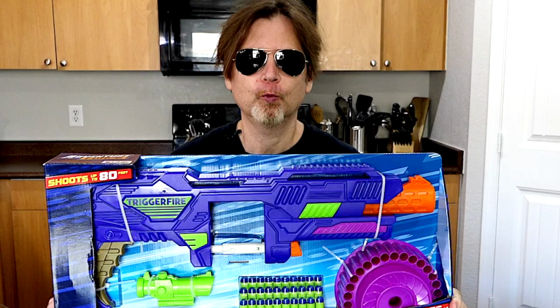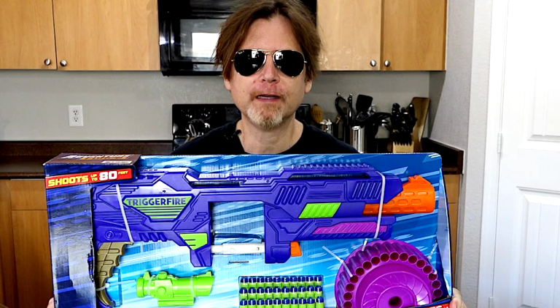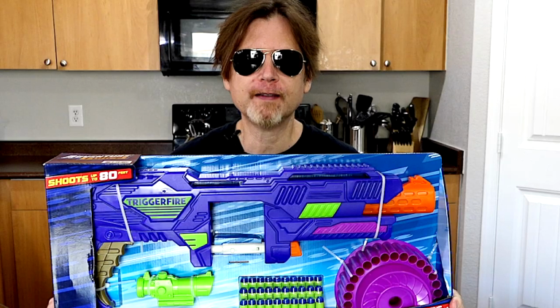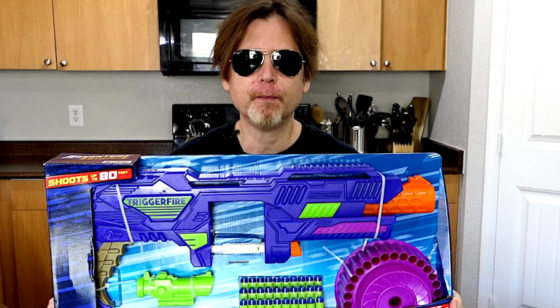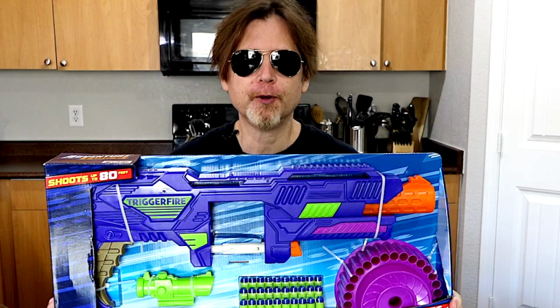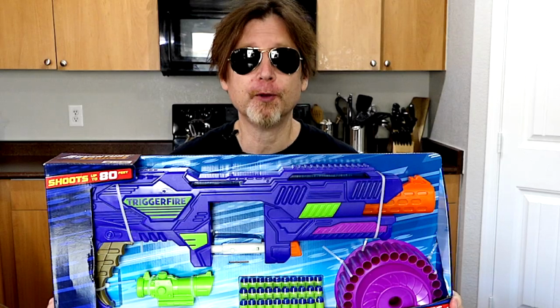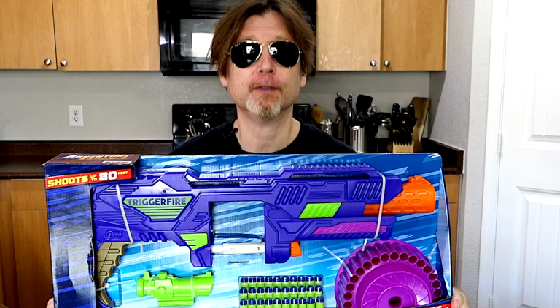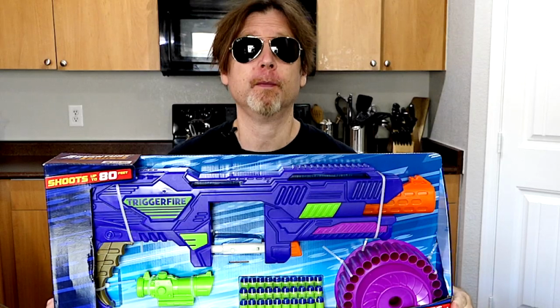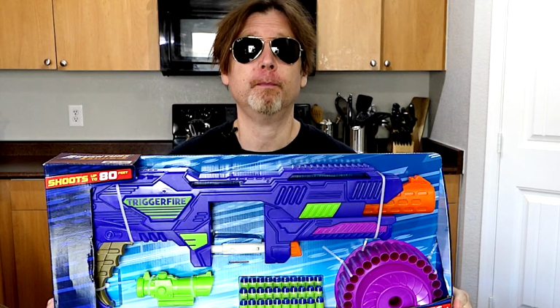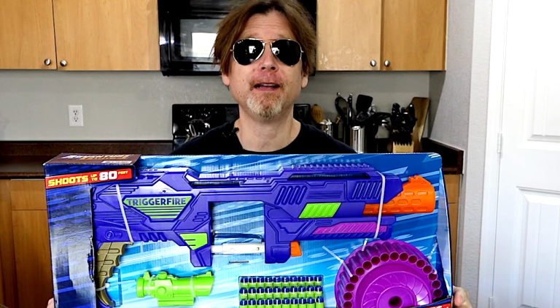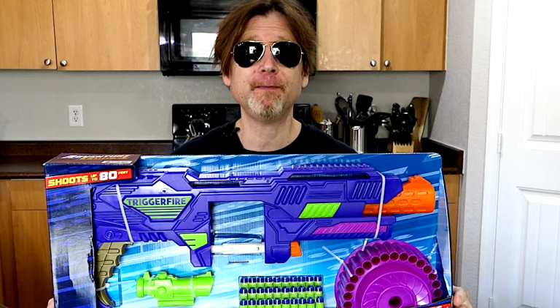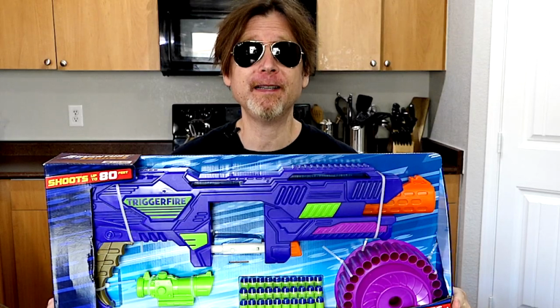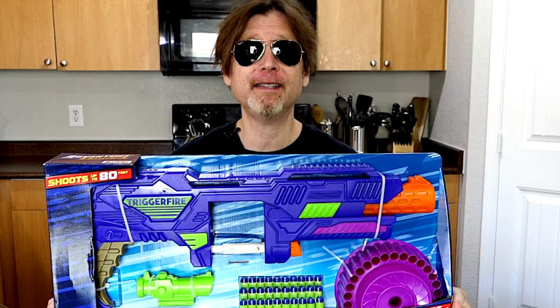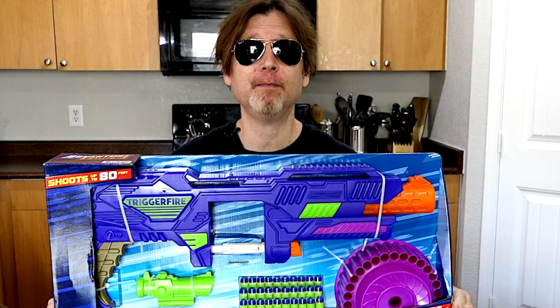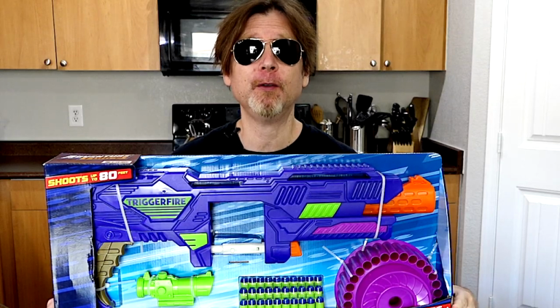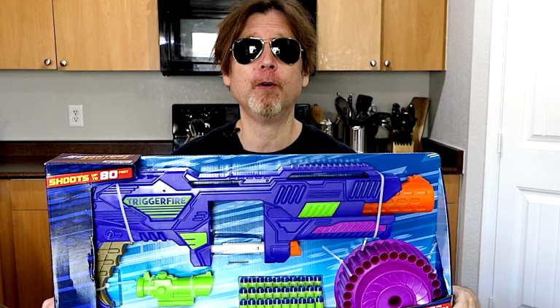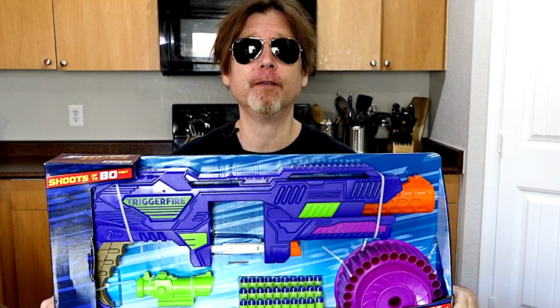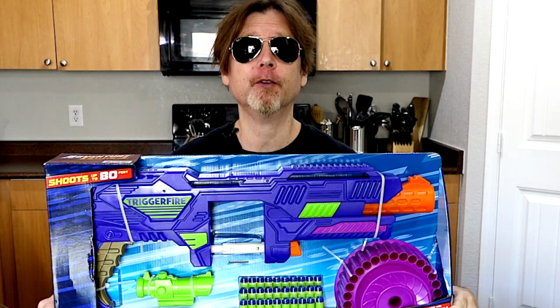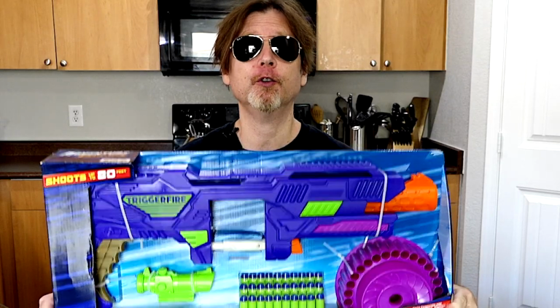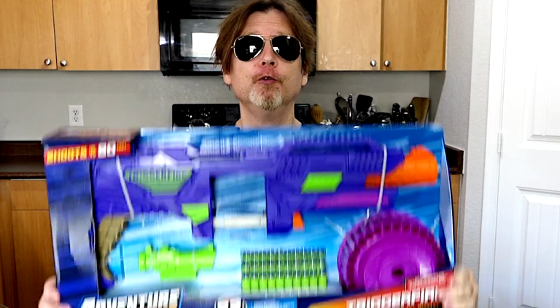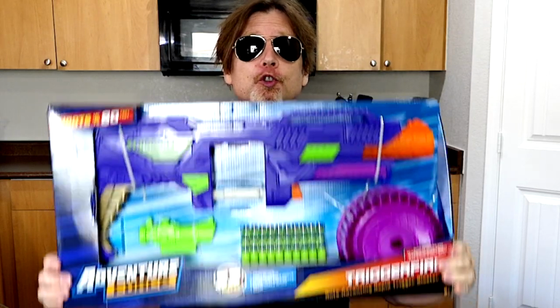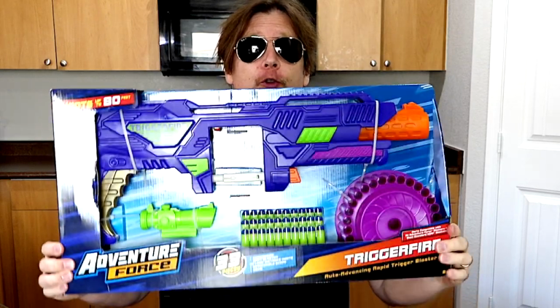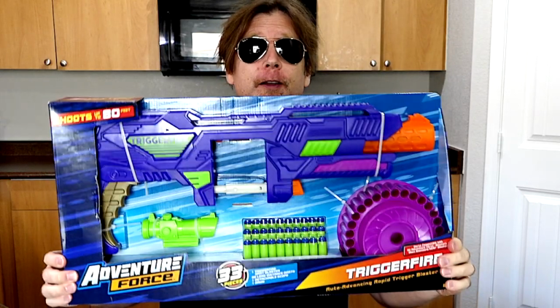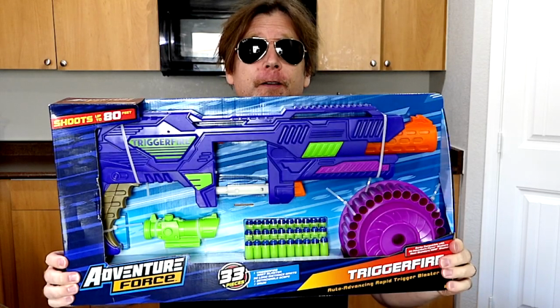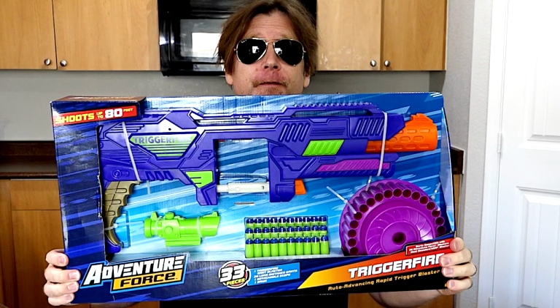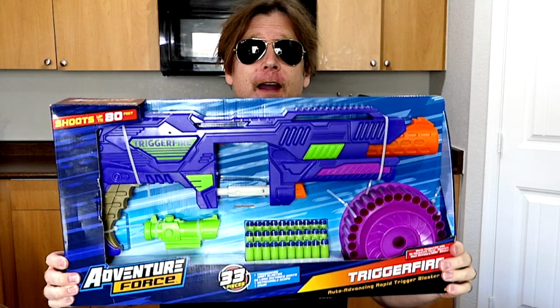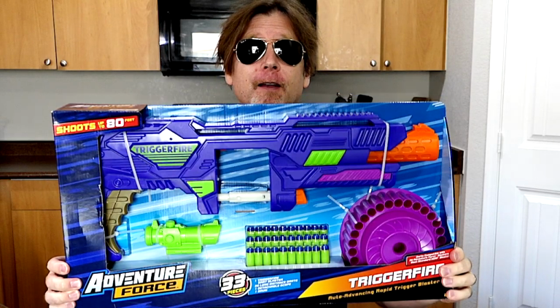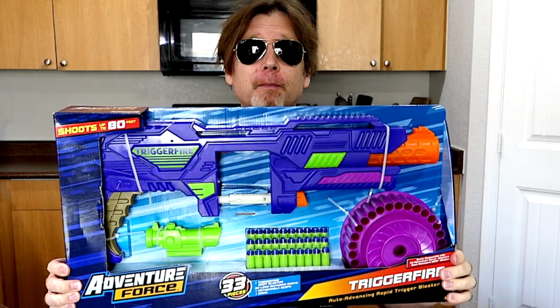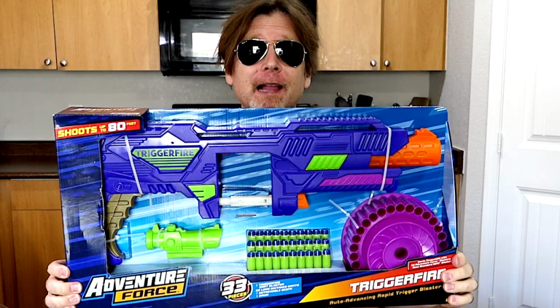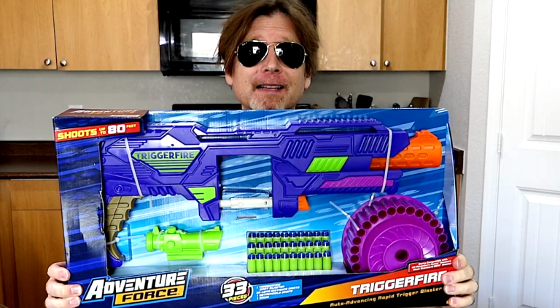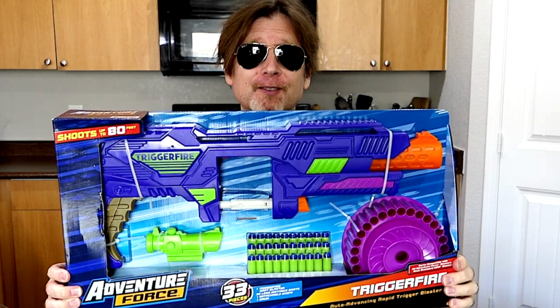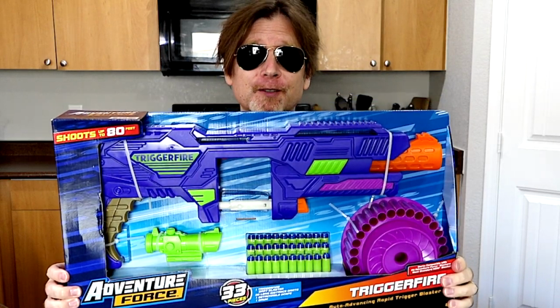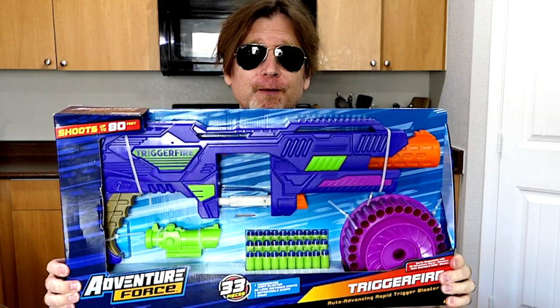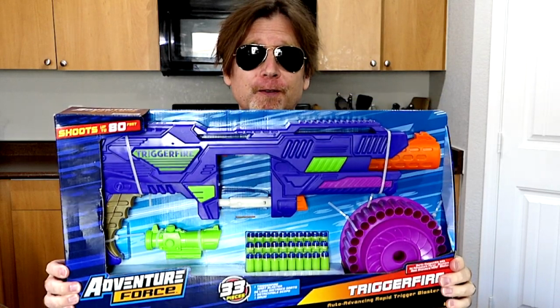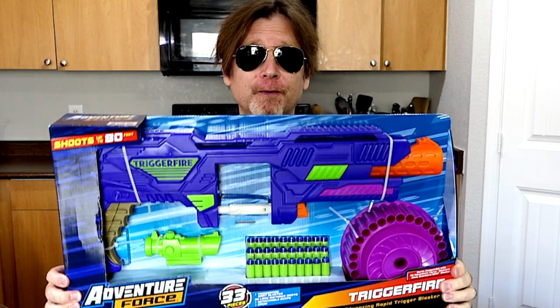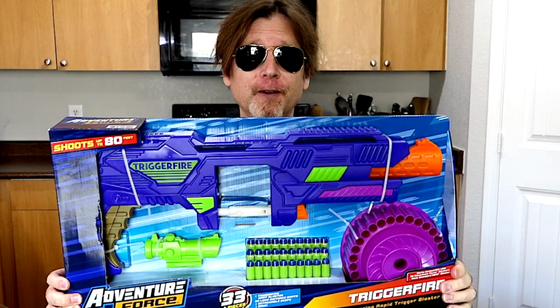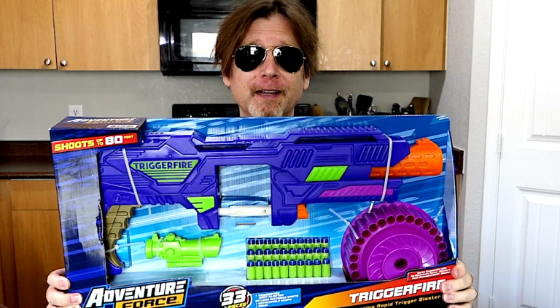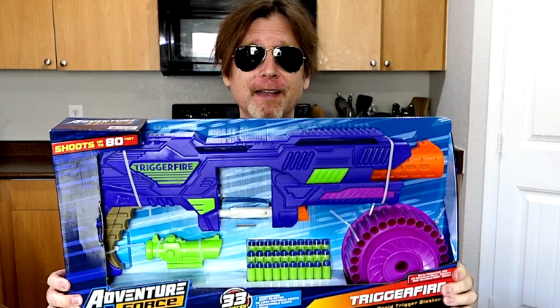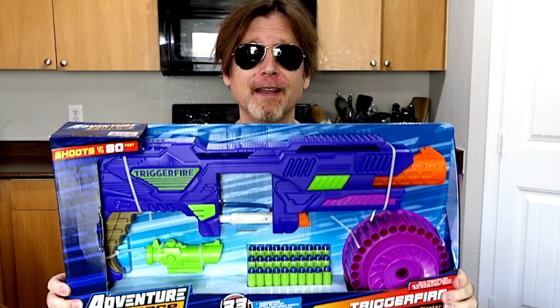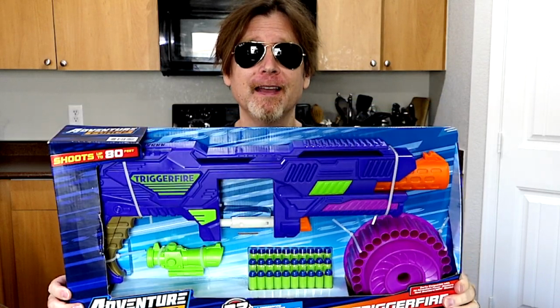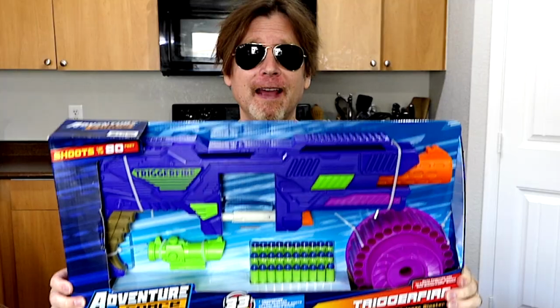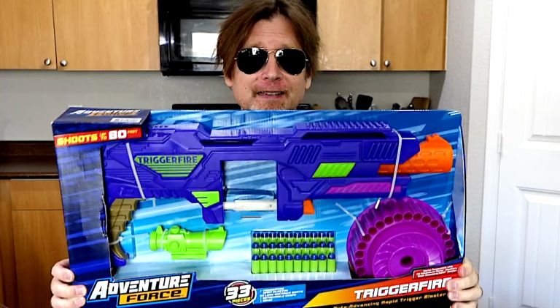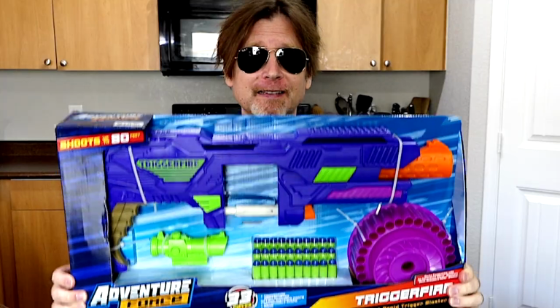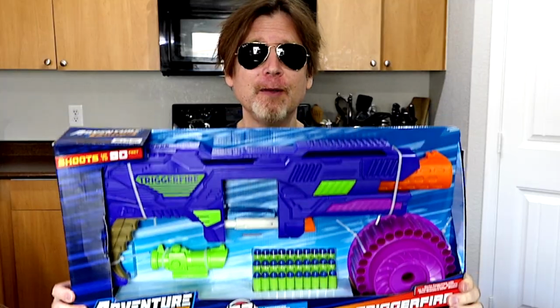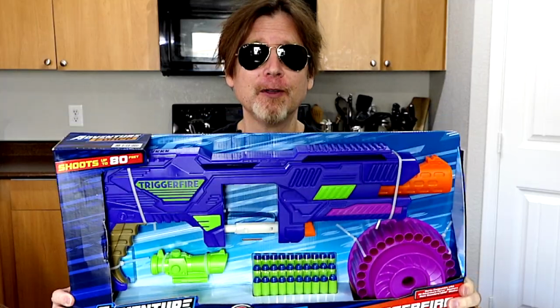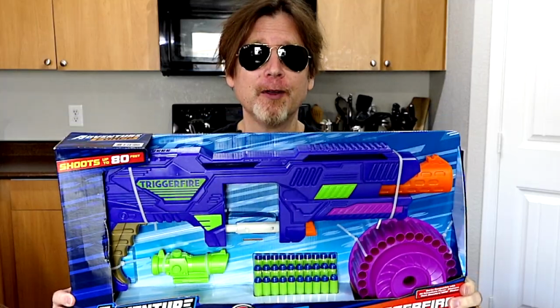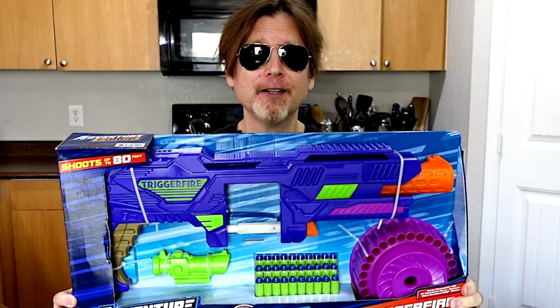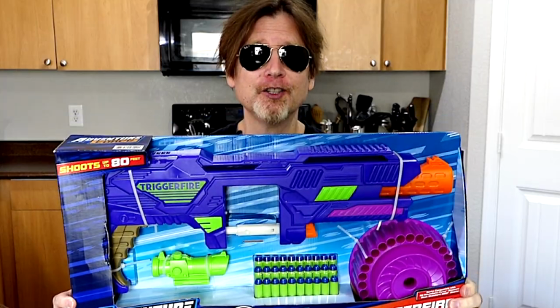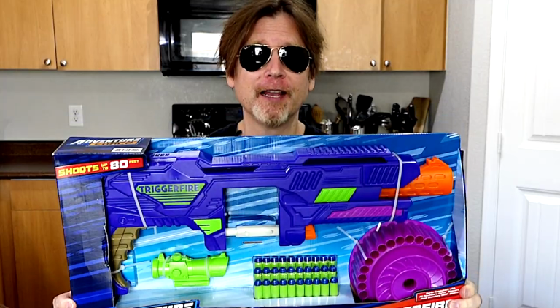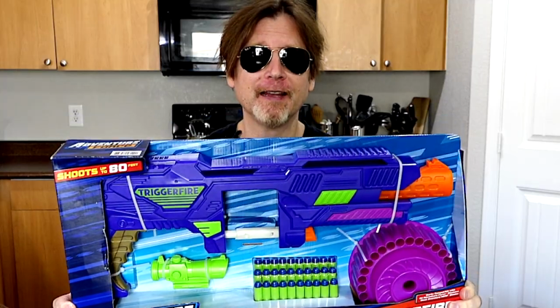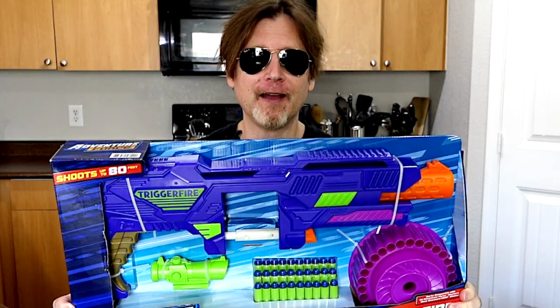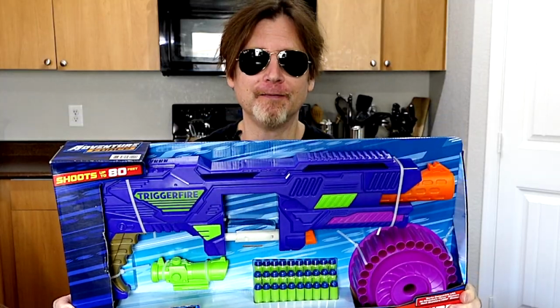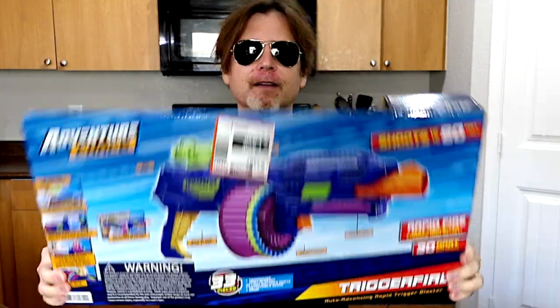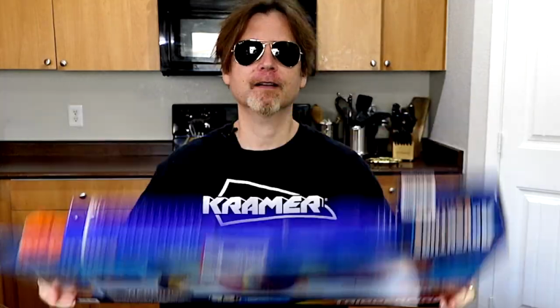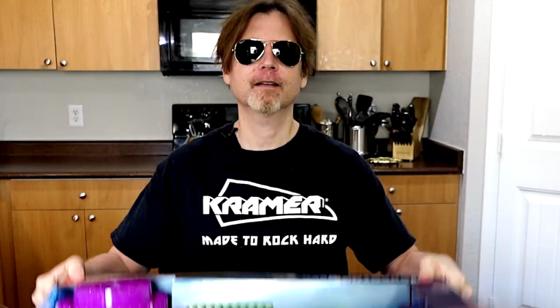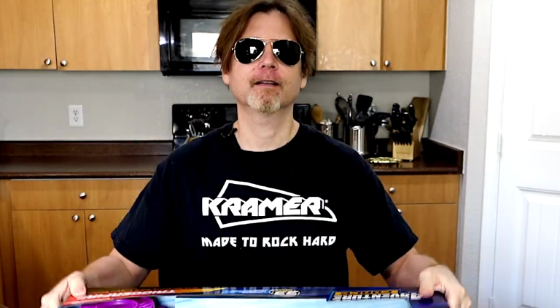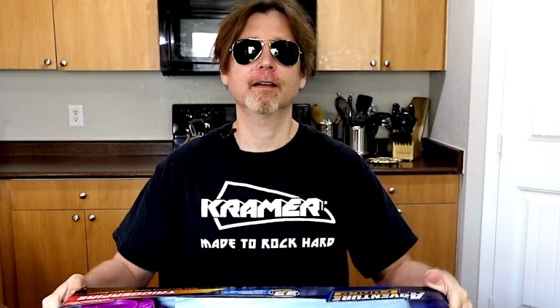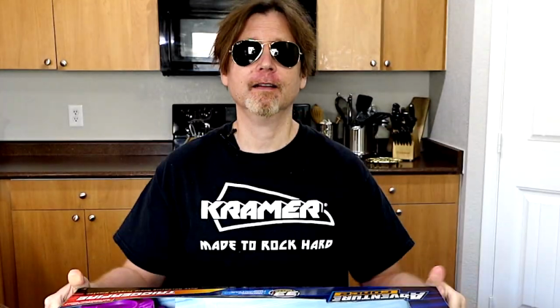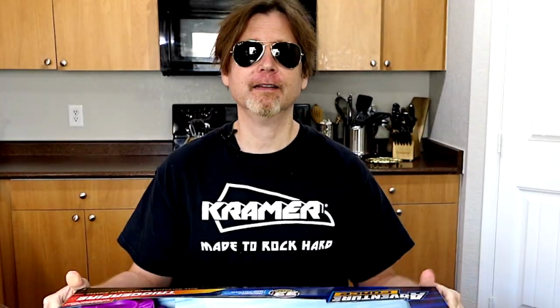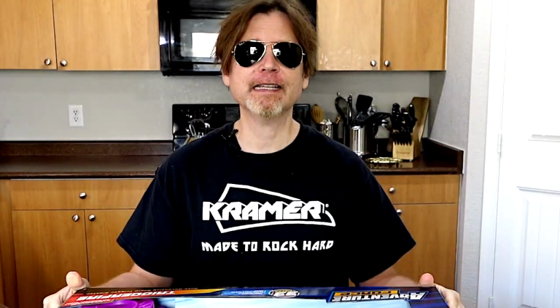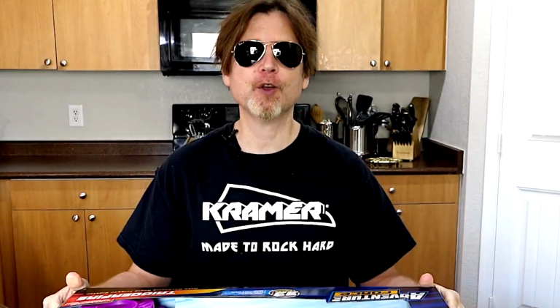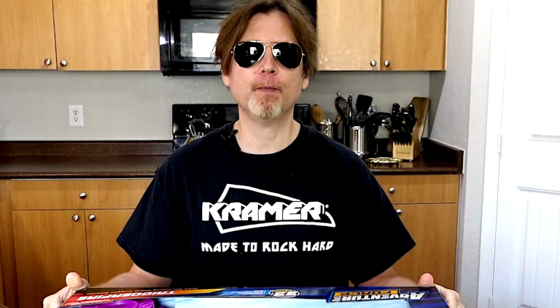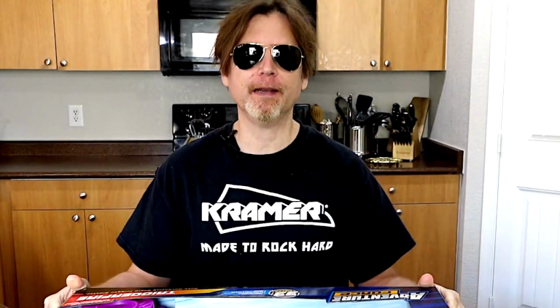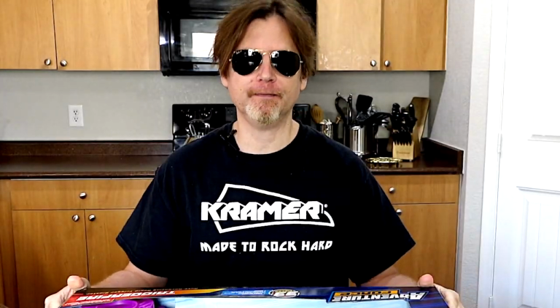What's up bros? Busbee sent me one of their new trigger fire blasters for free and today we're going to check it out. Let's open it.